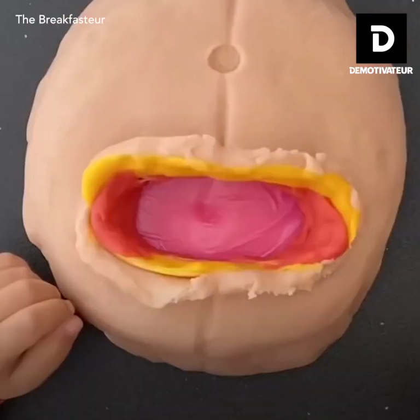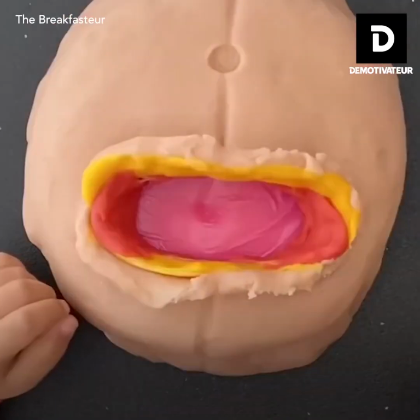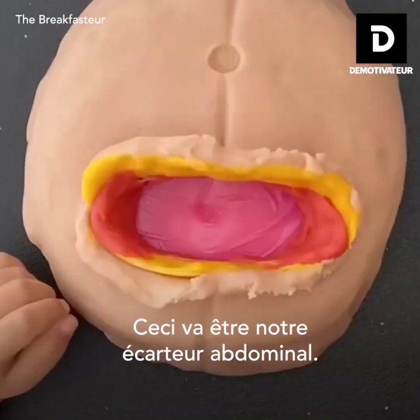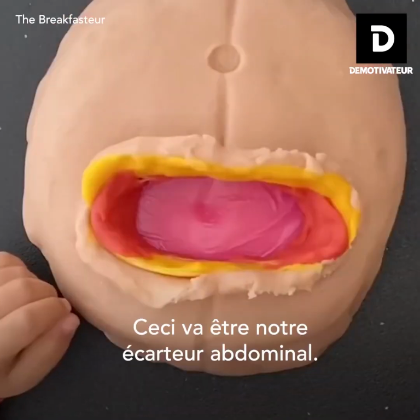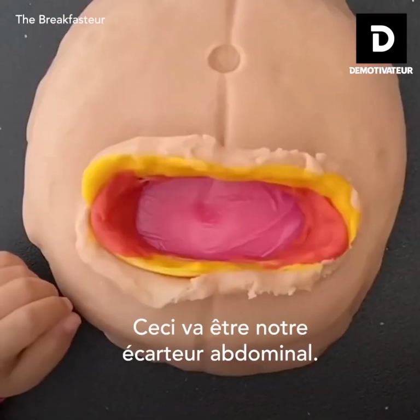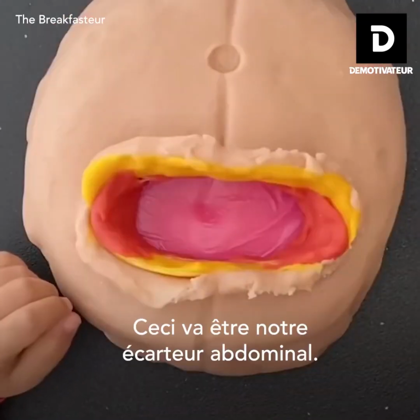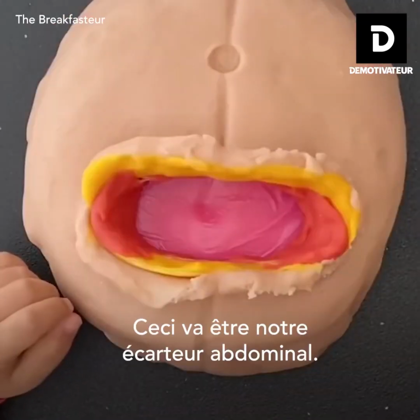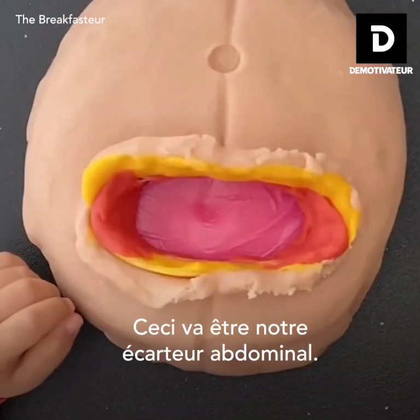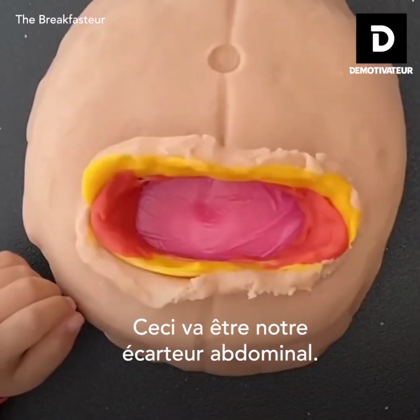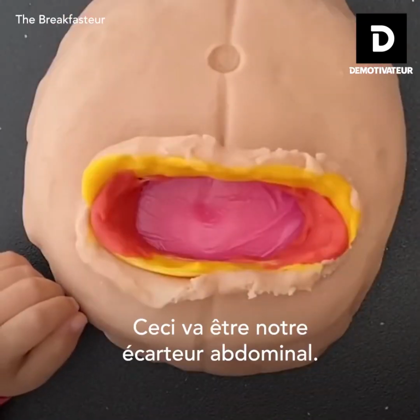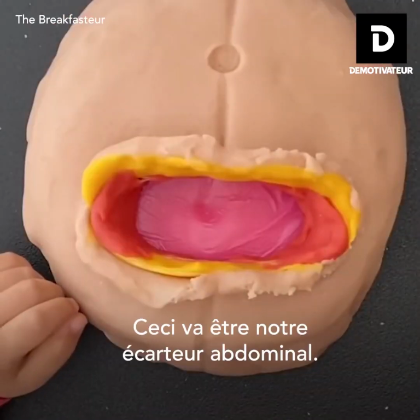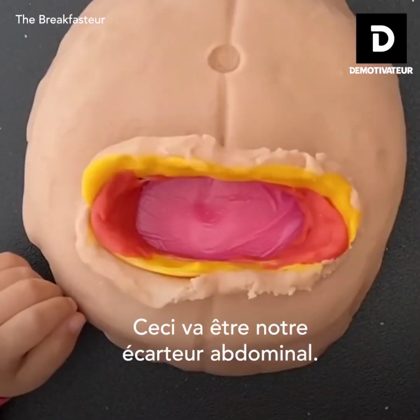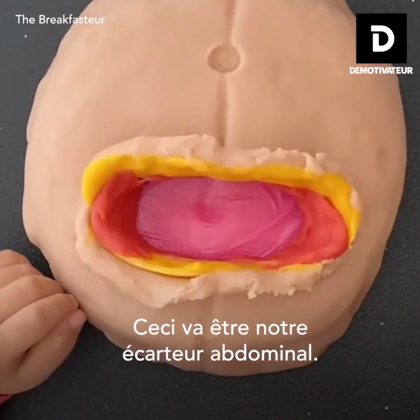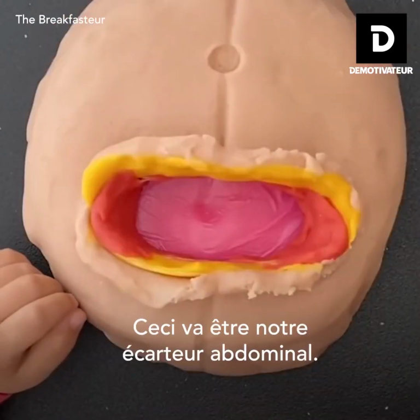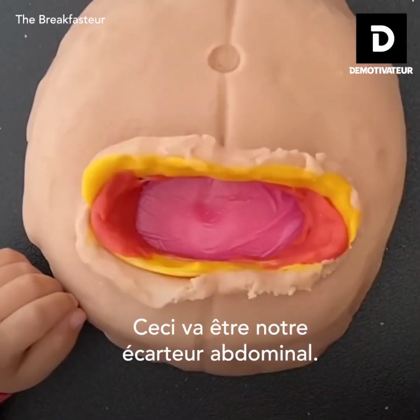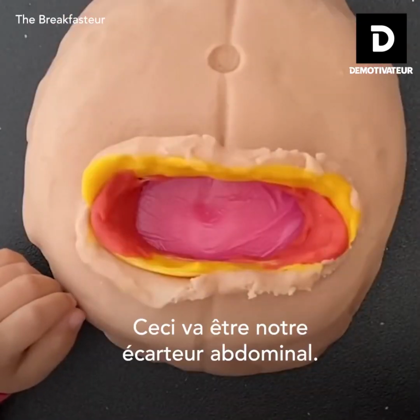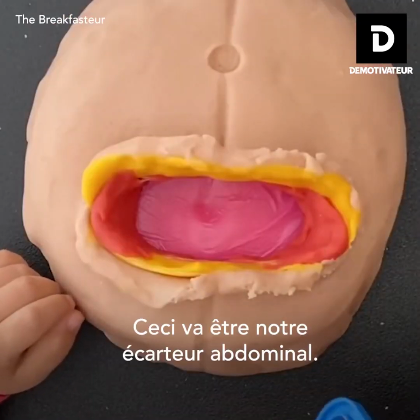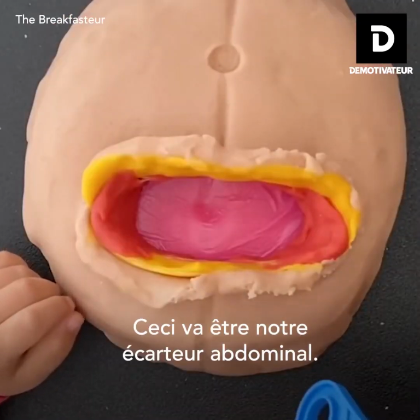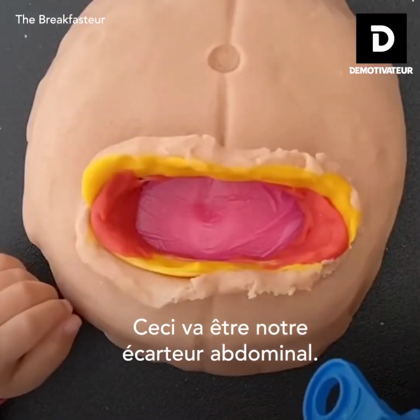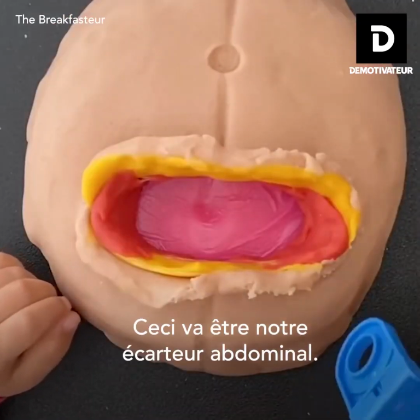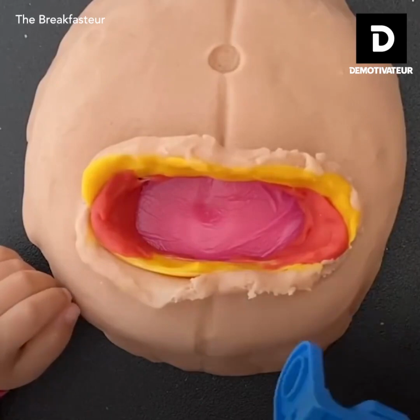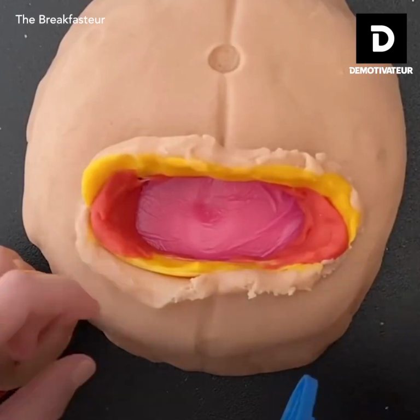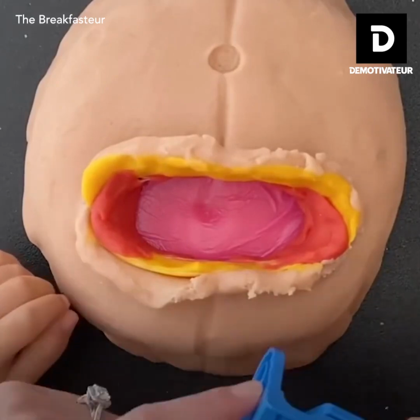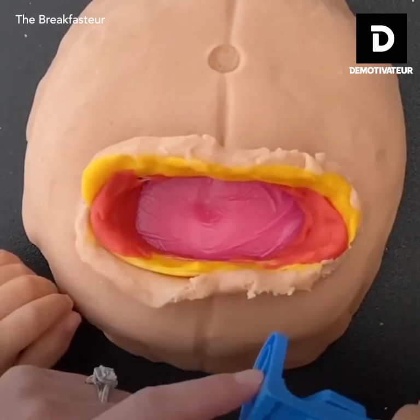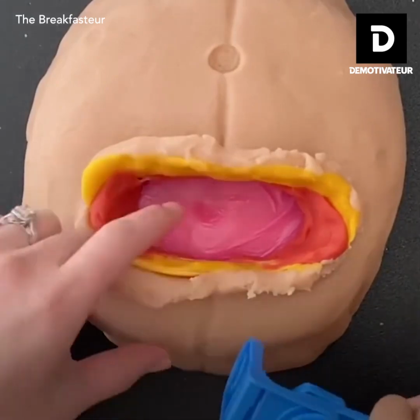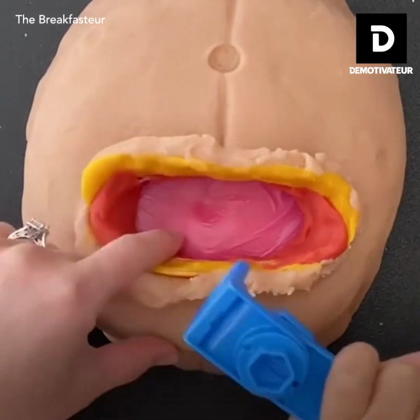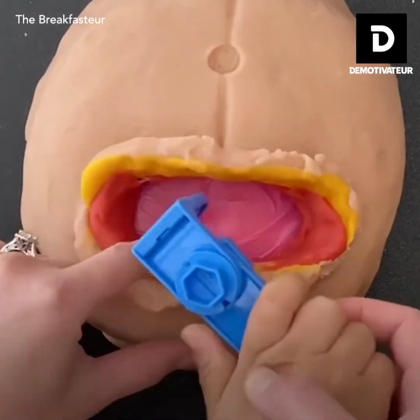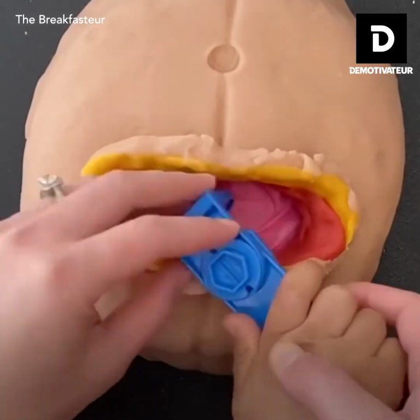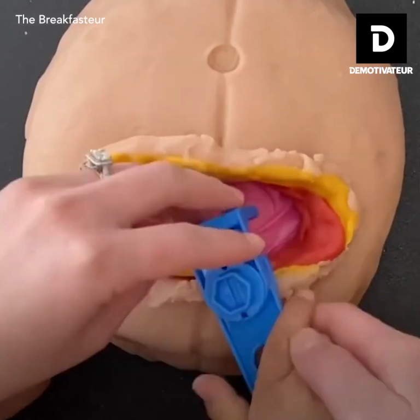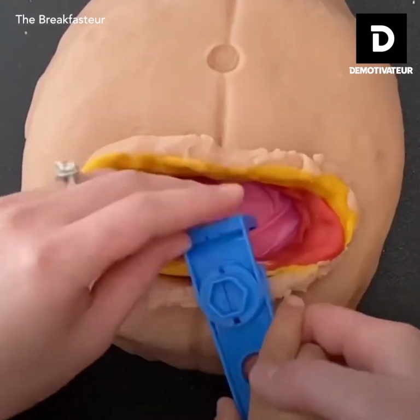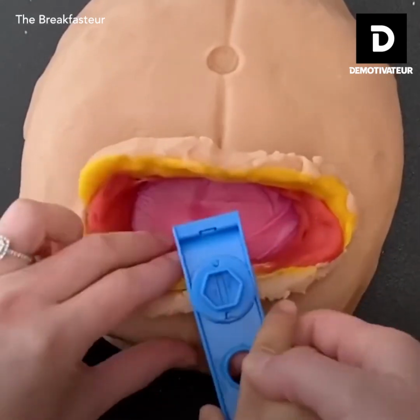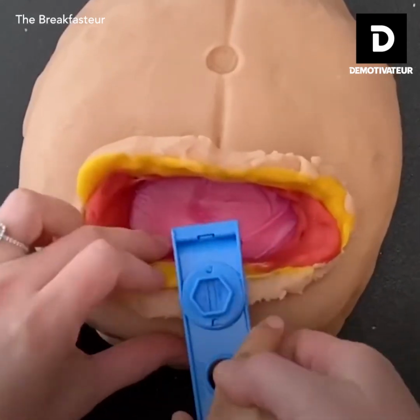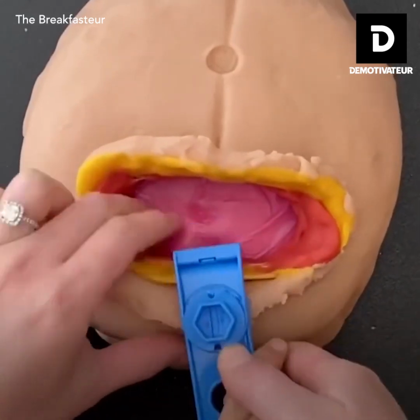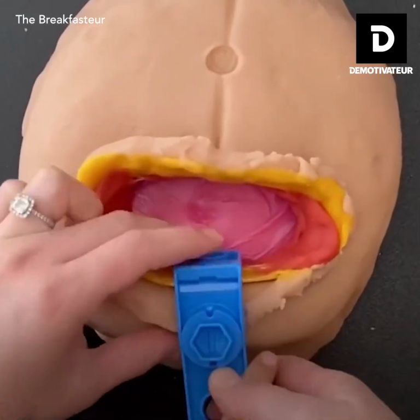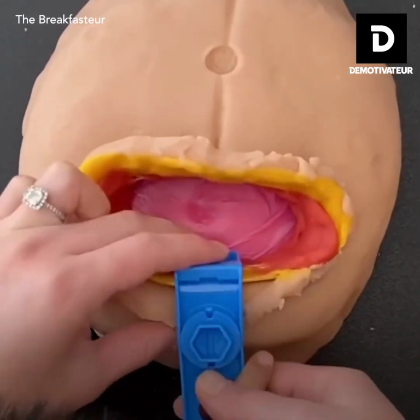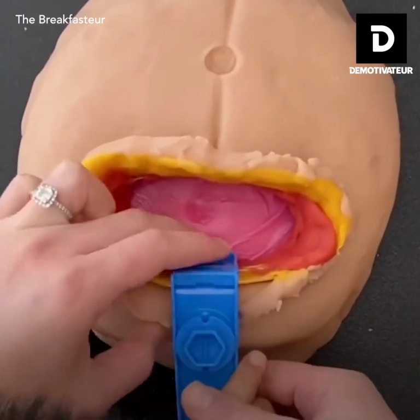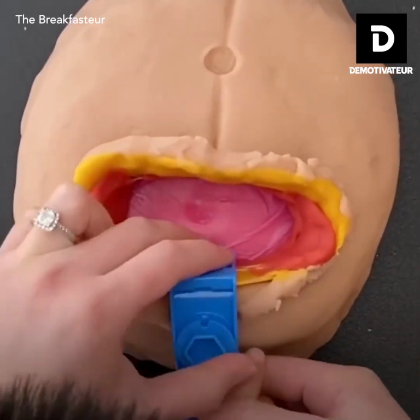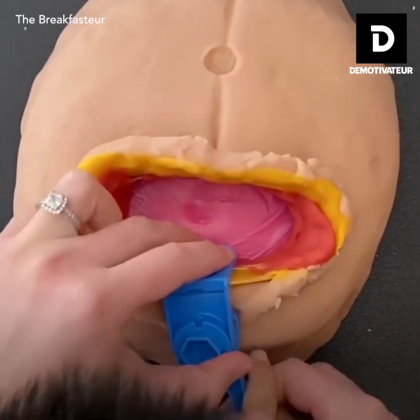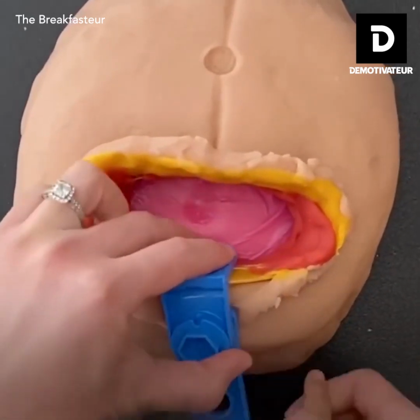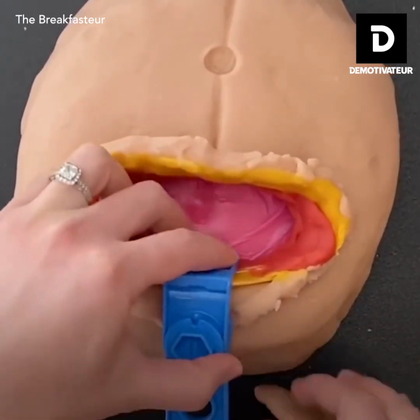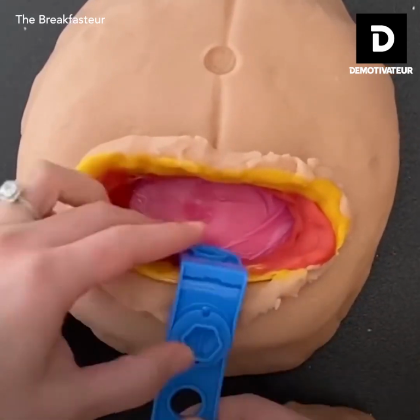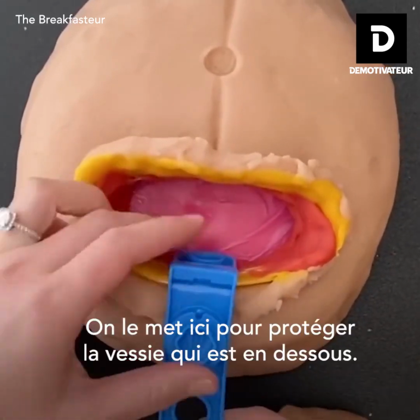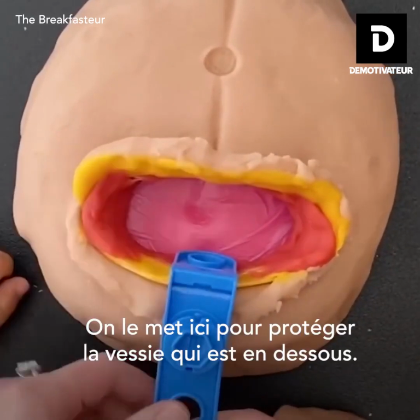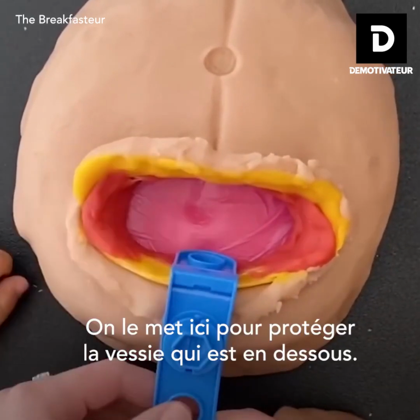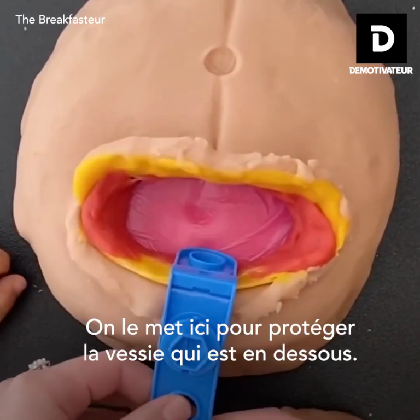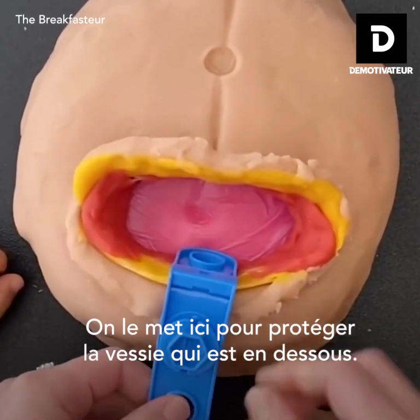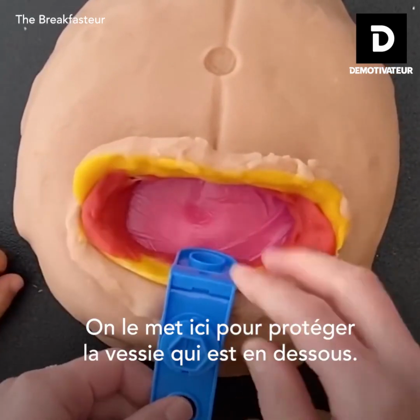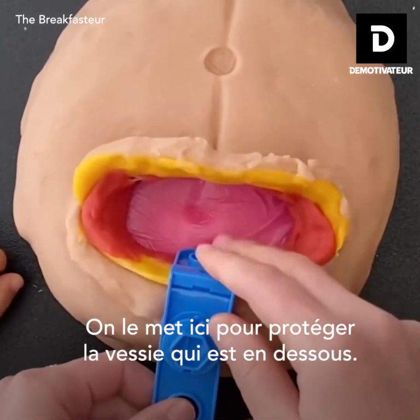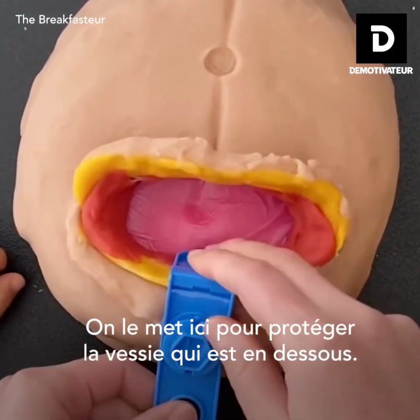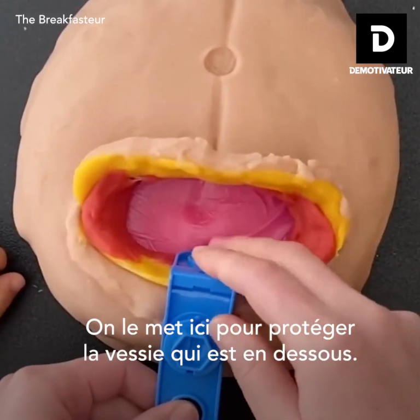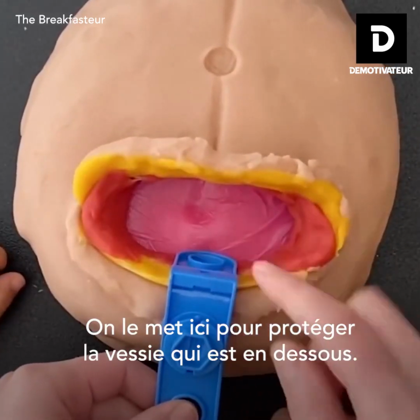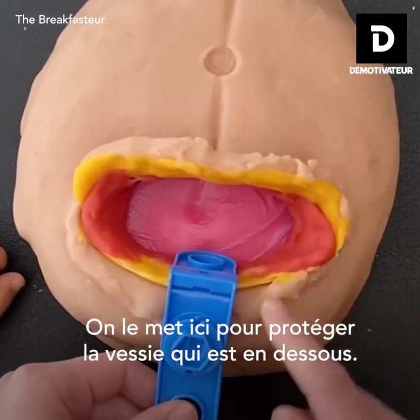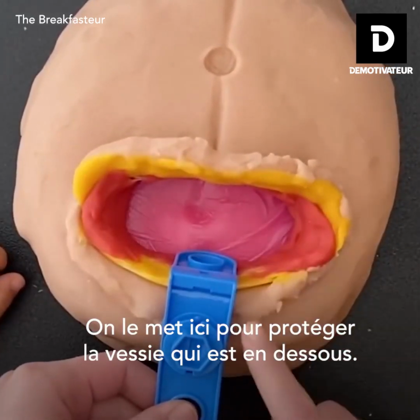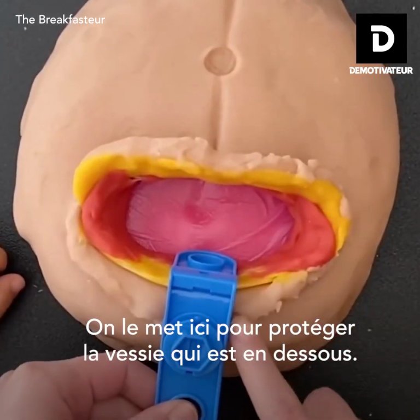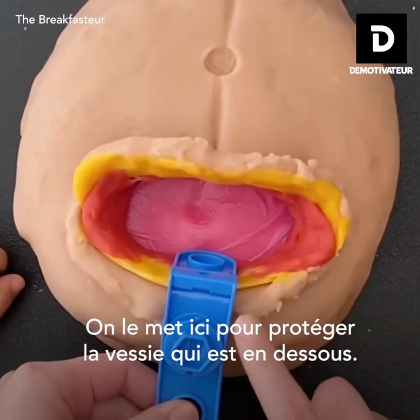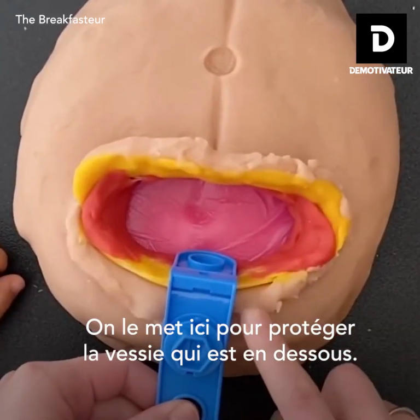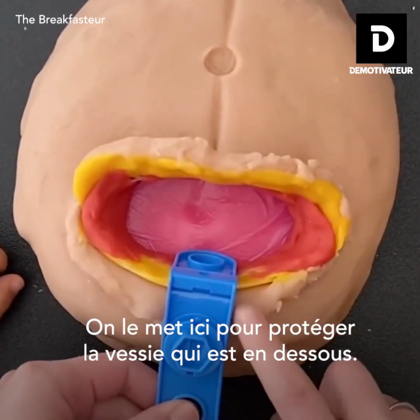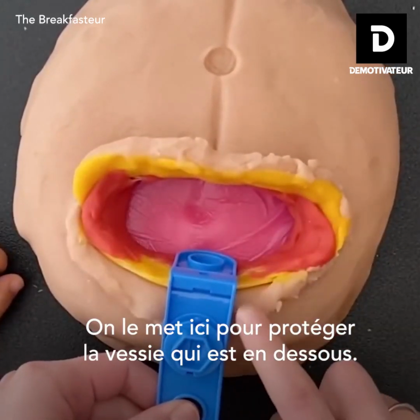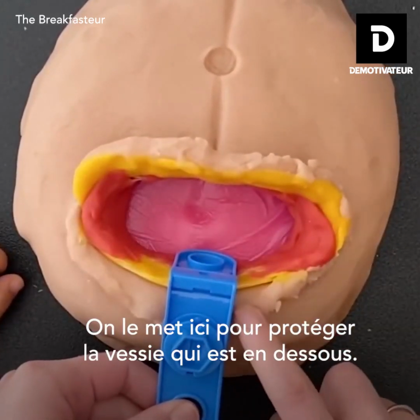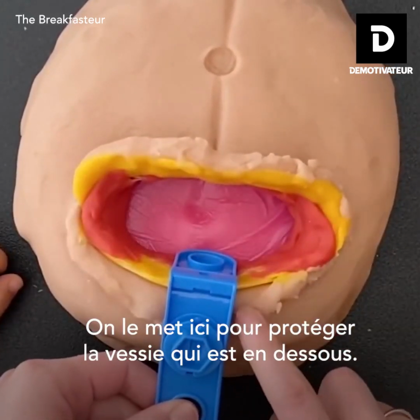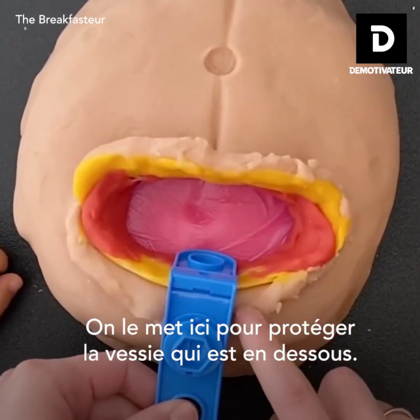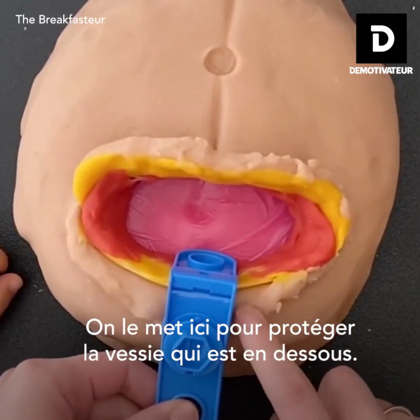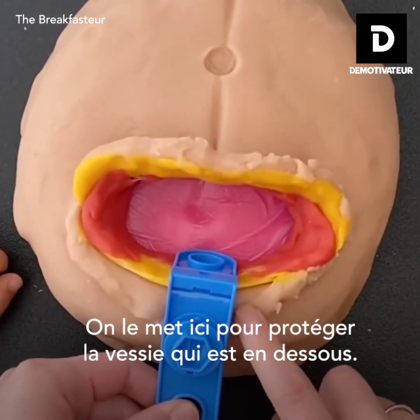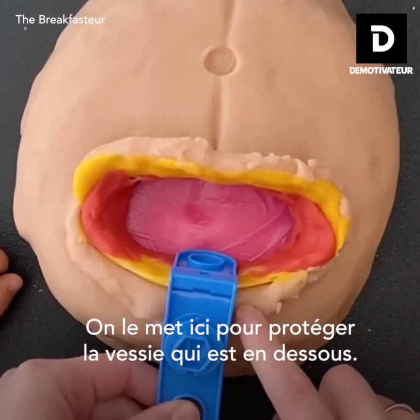So this is going to be our bladder blade. Keep it here to protect the bladder, which is under here.